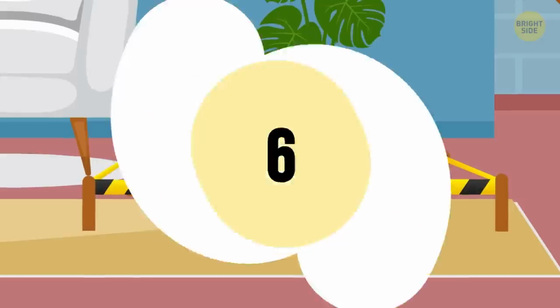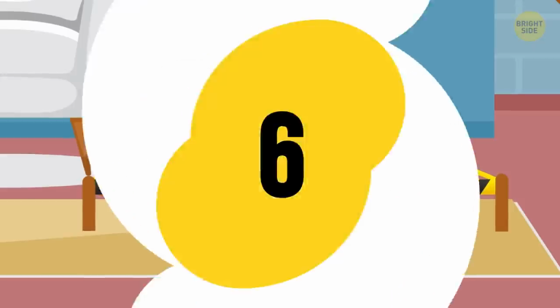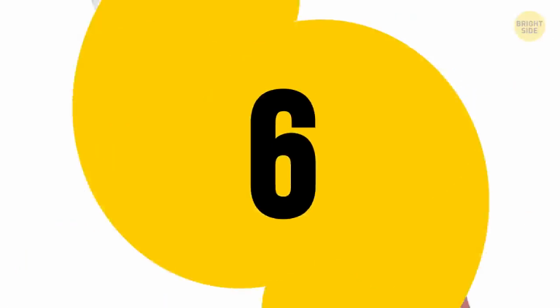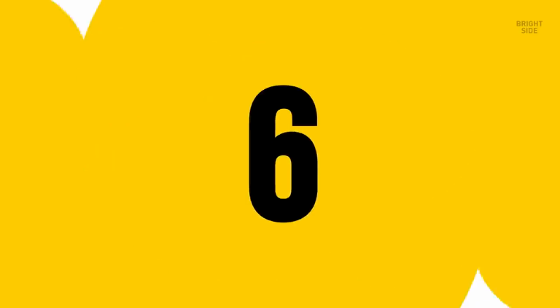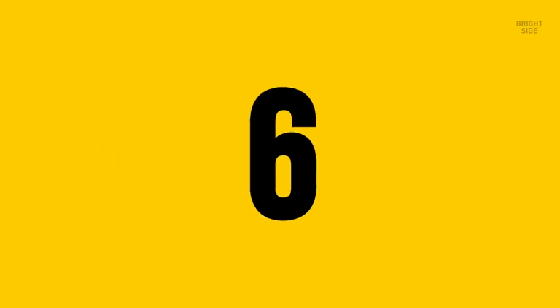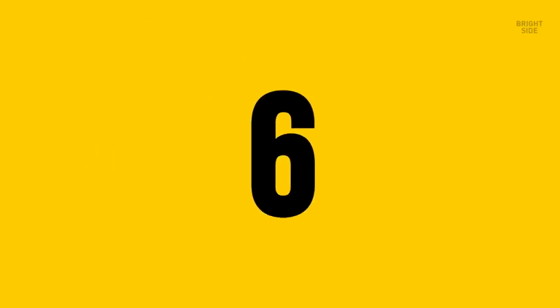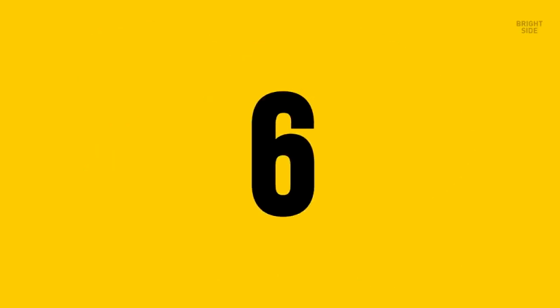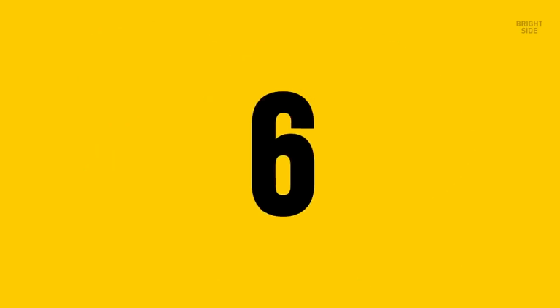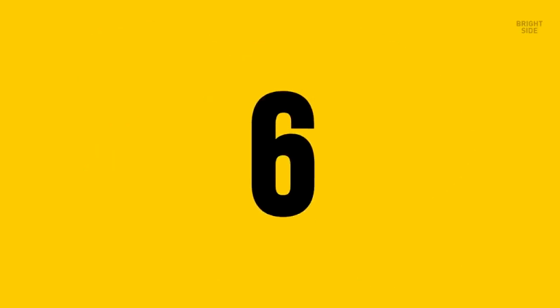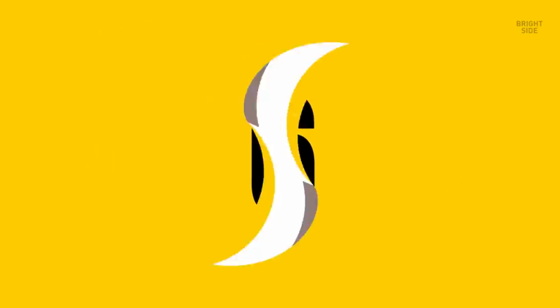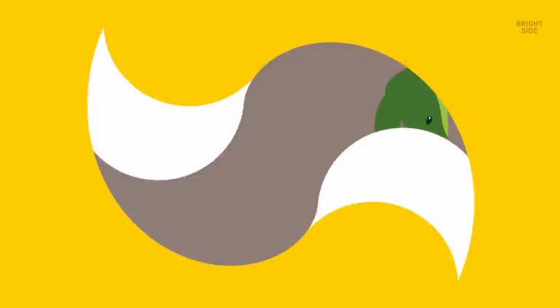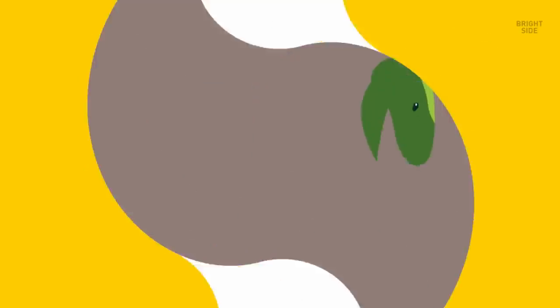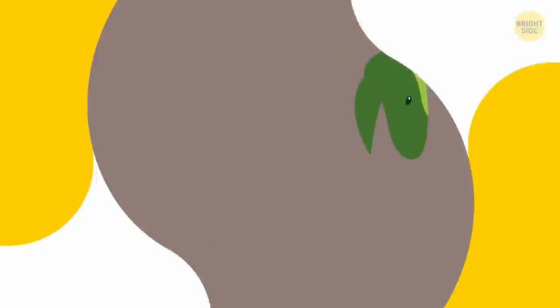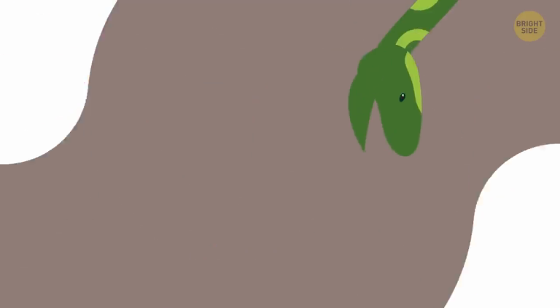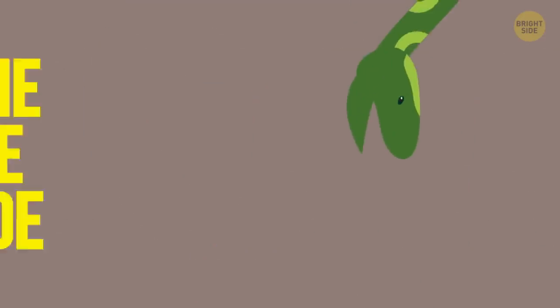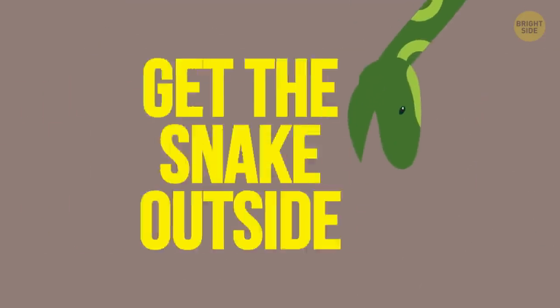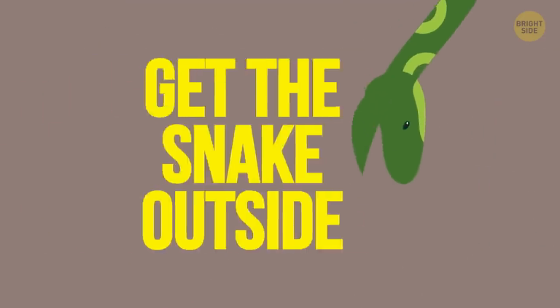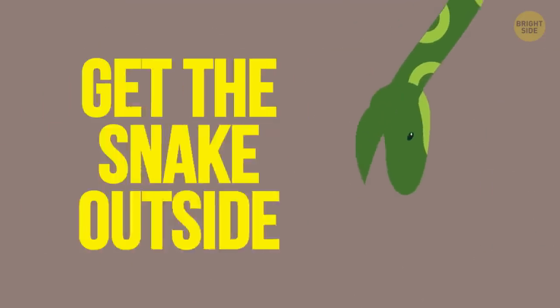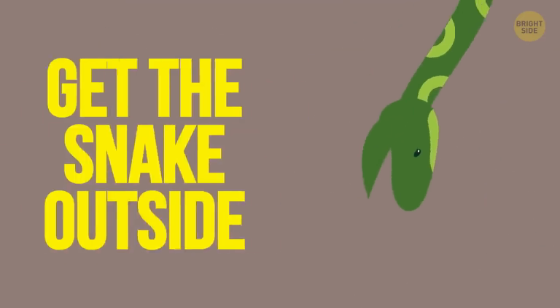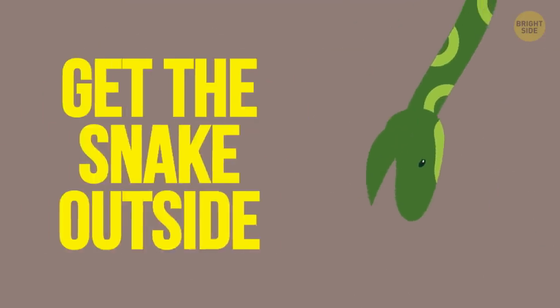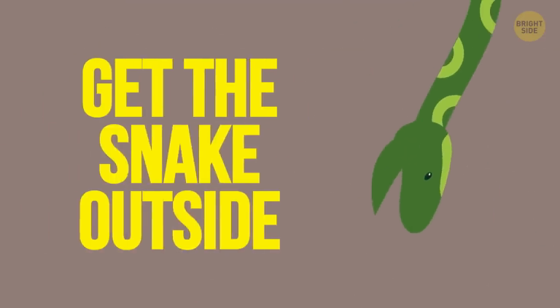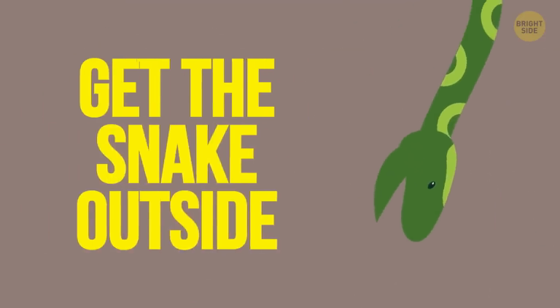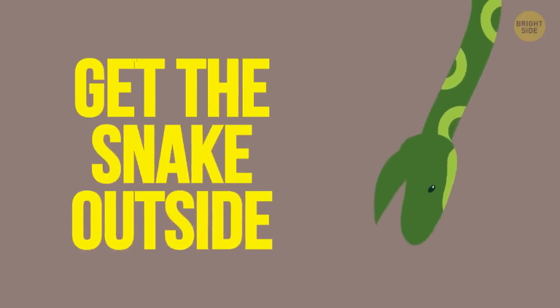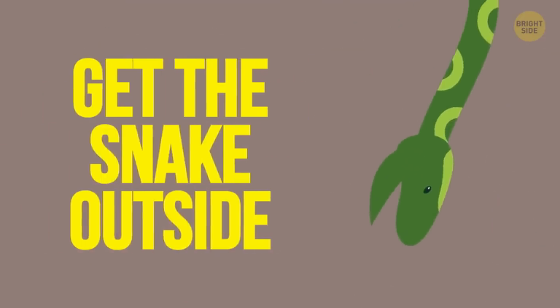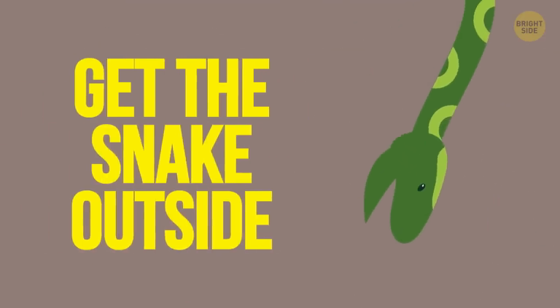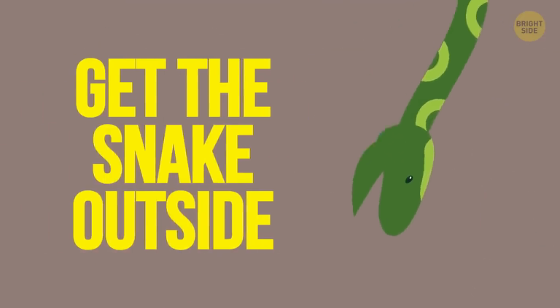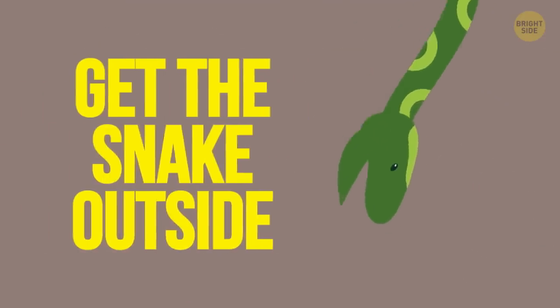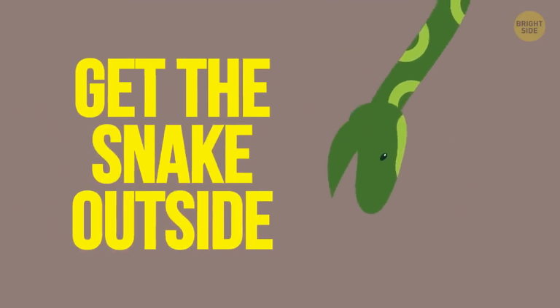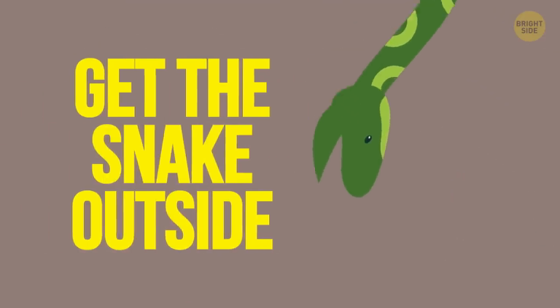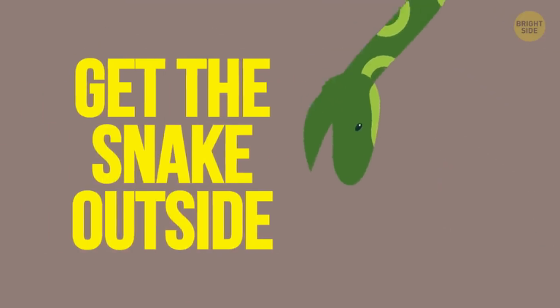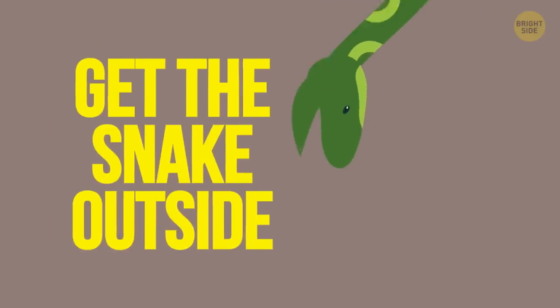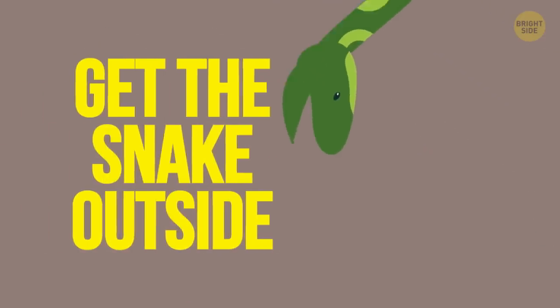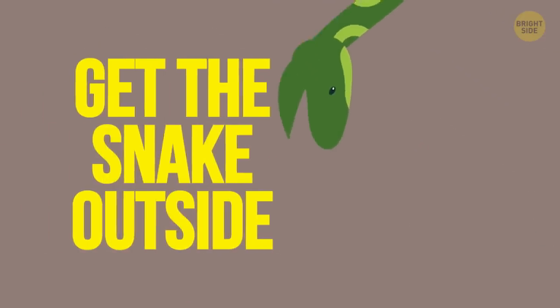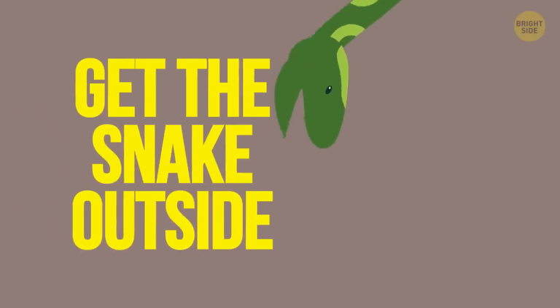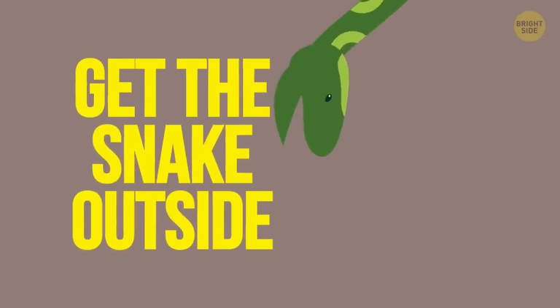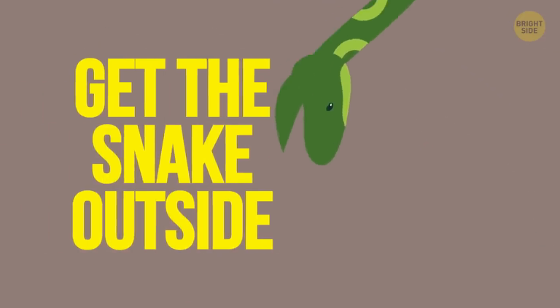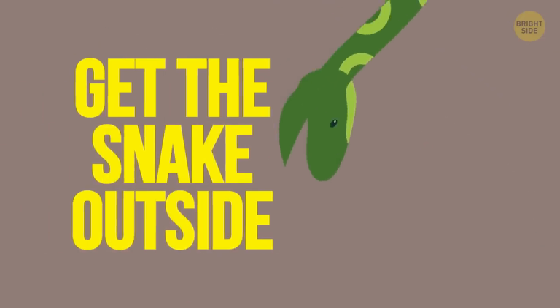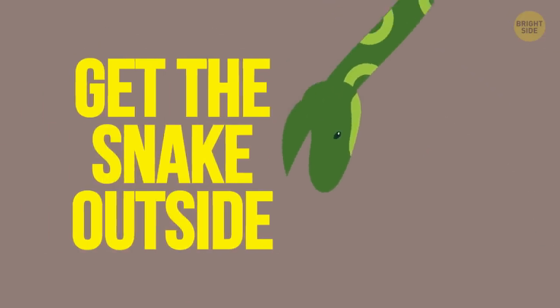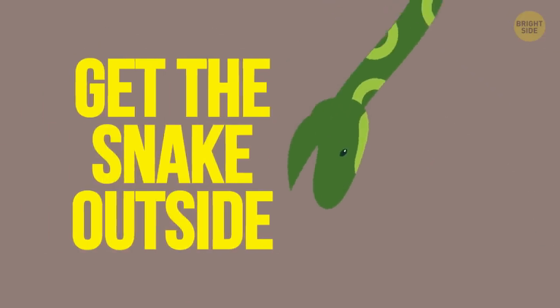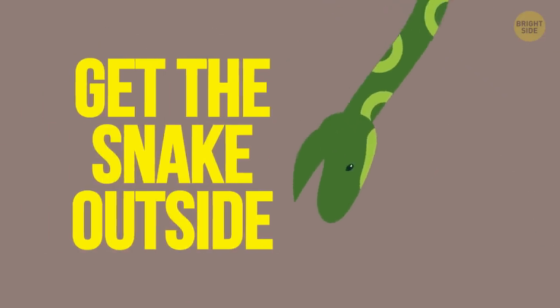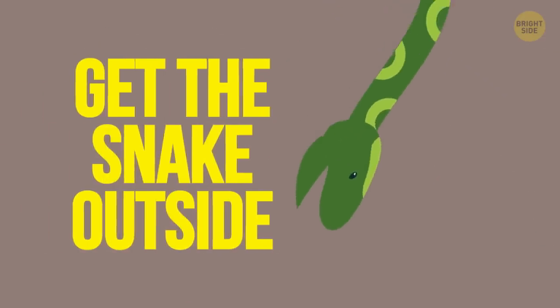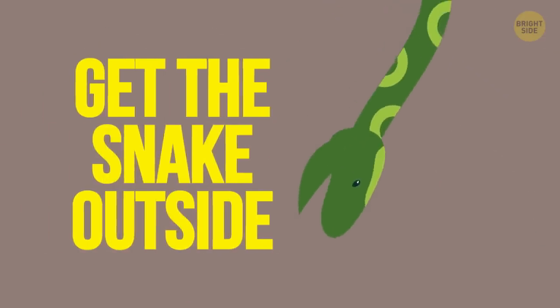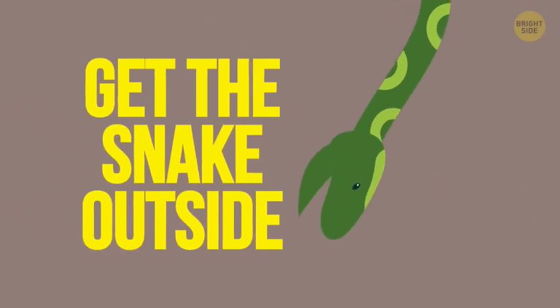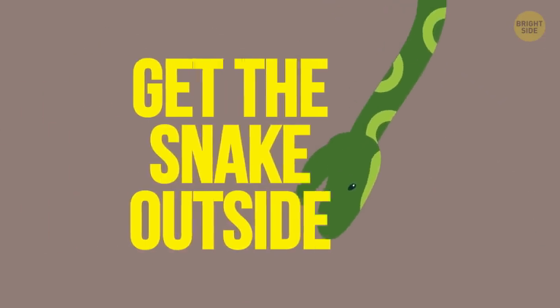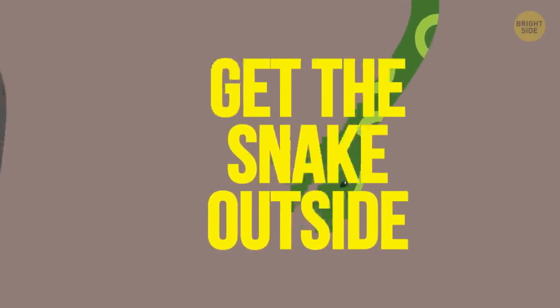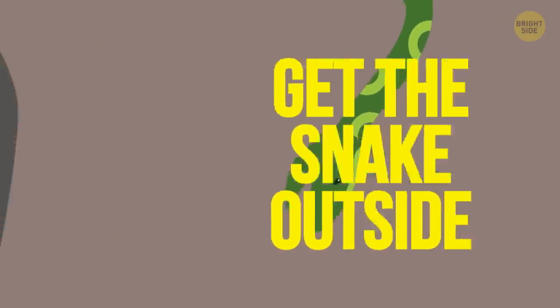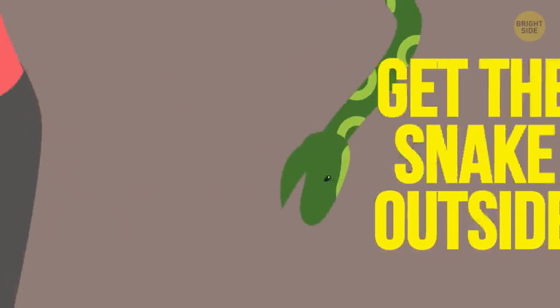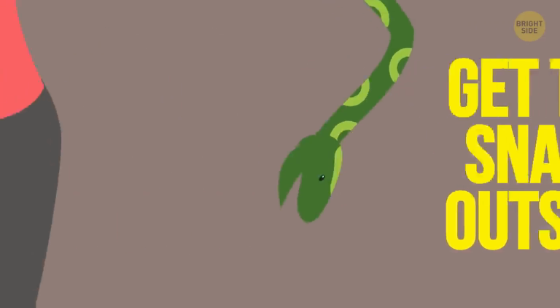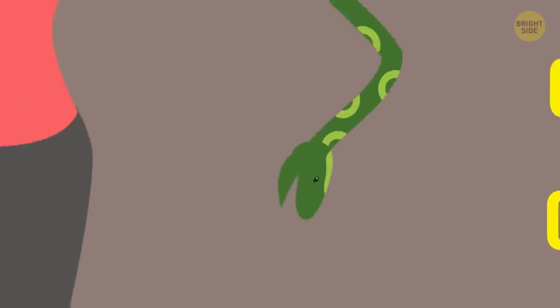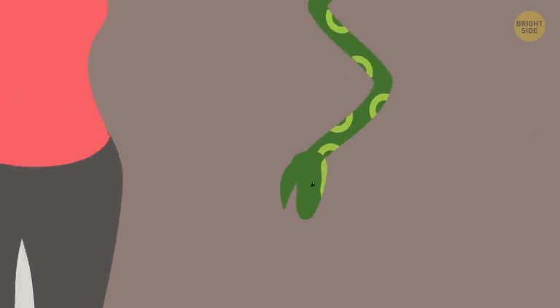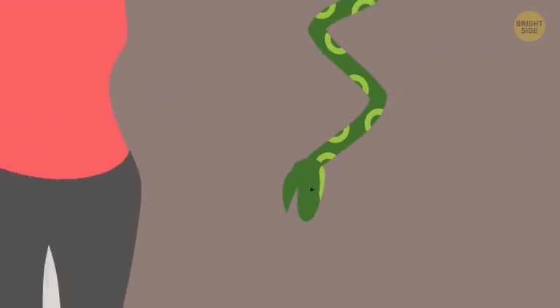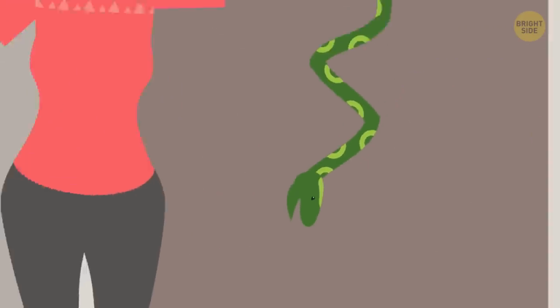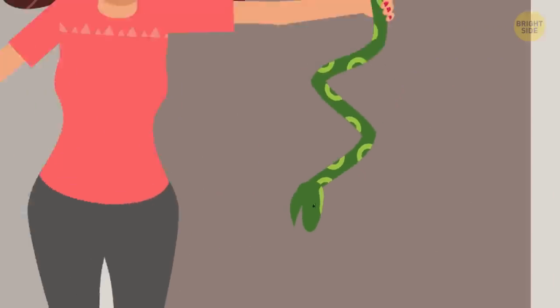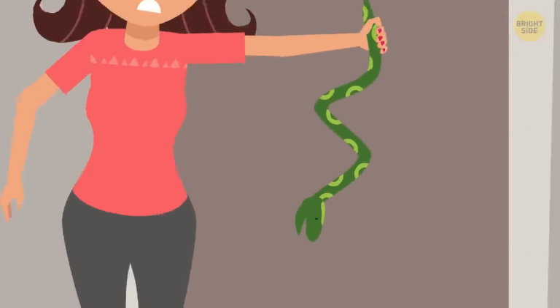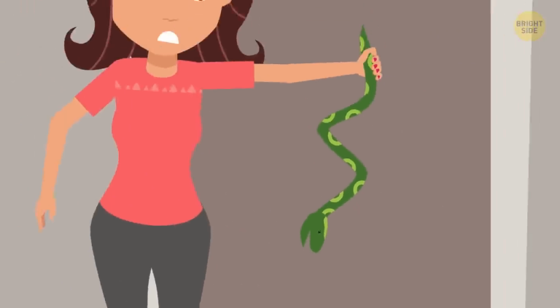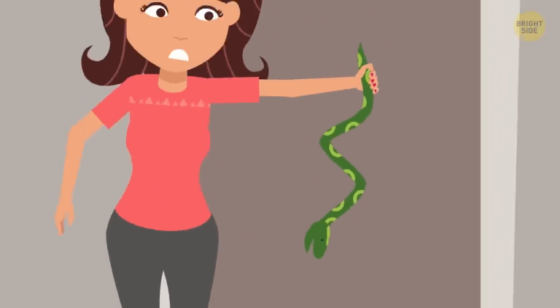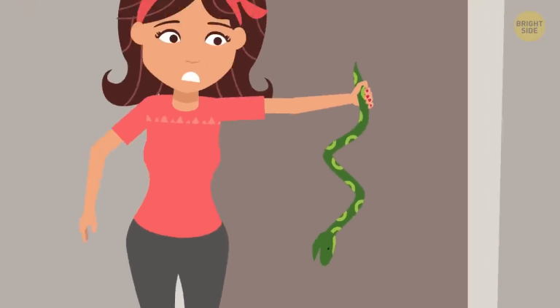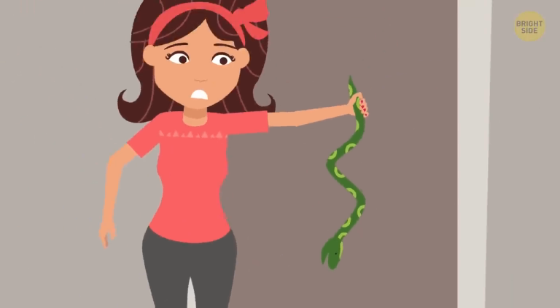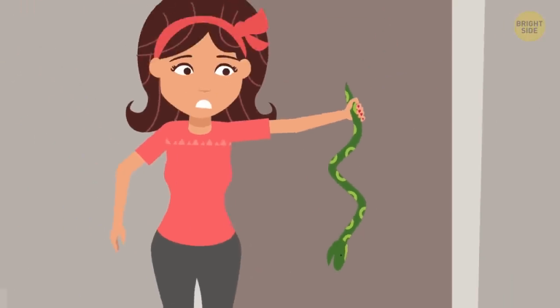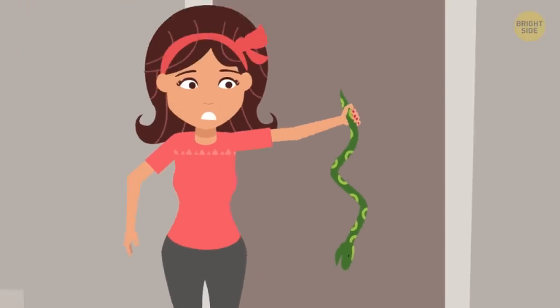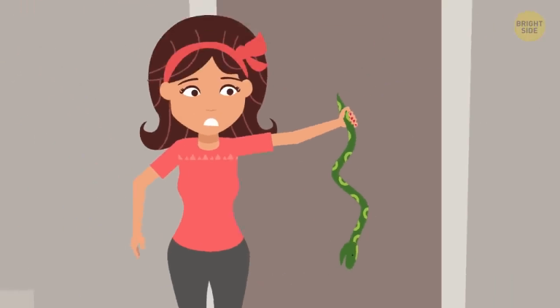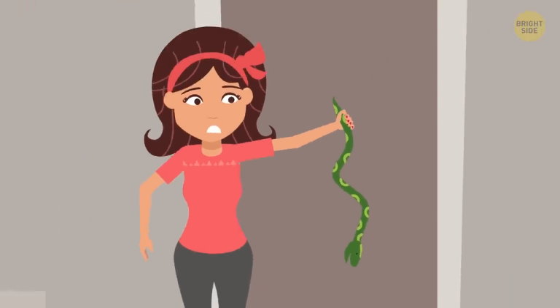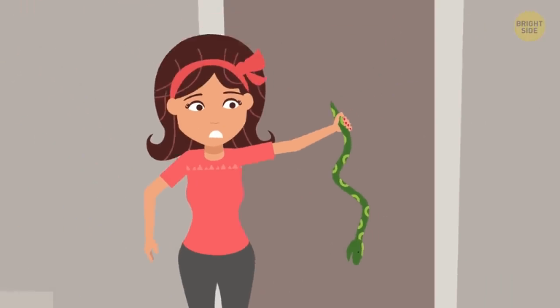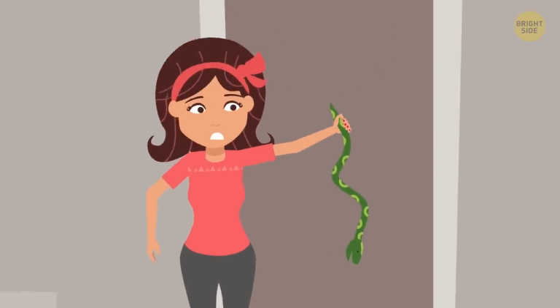Step 6: Get the snake outside. Only attempt this if you know the snake isn't venomous.